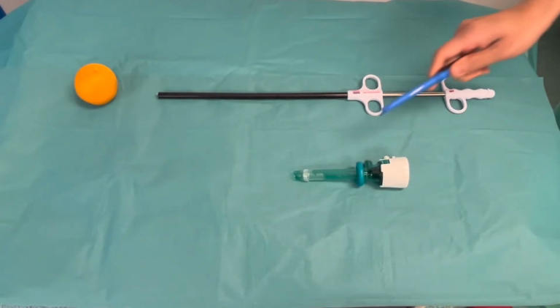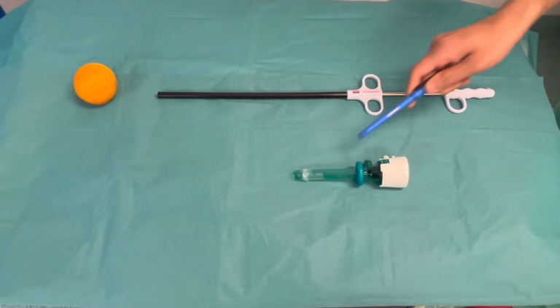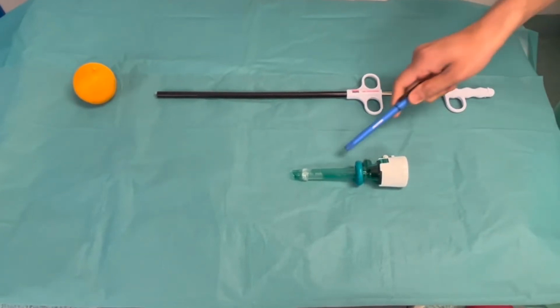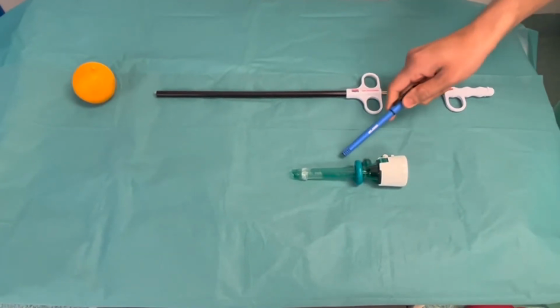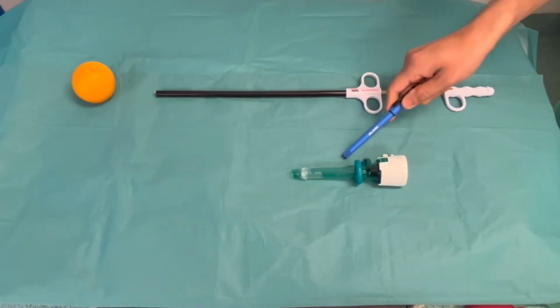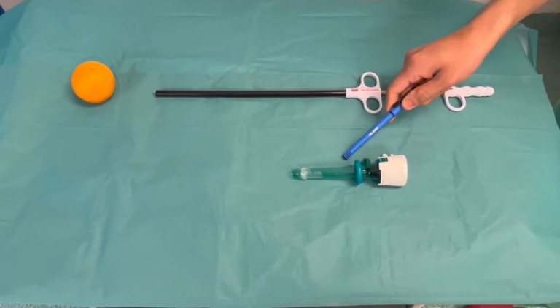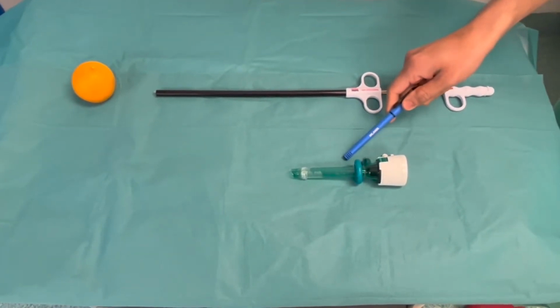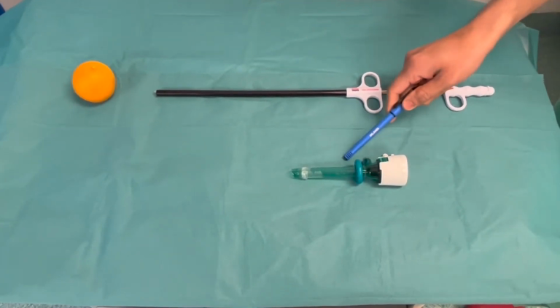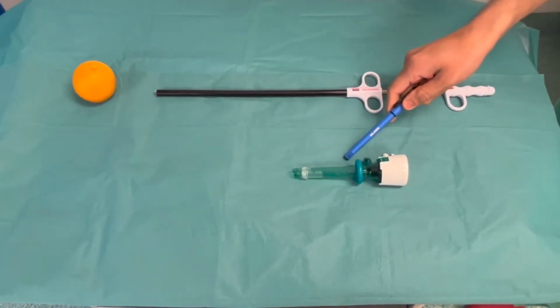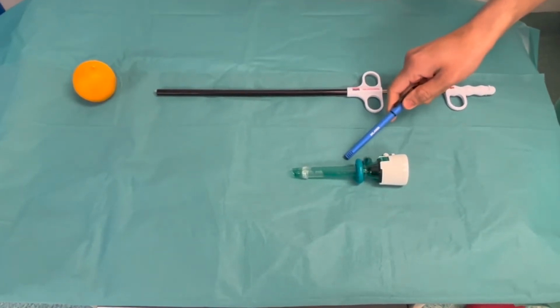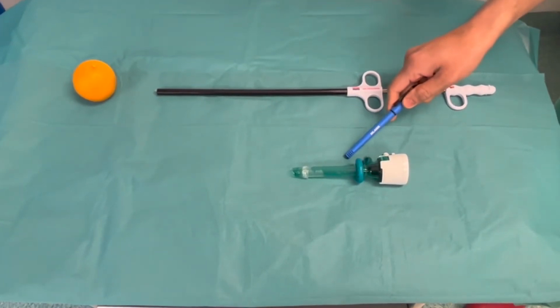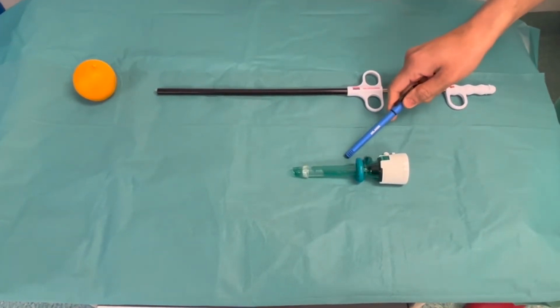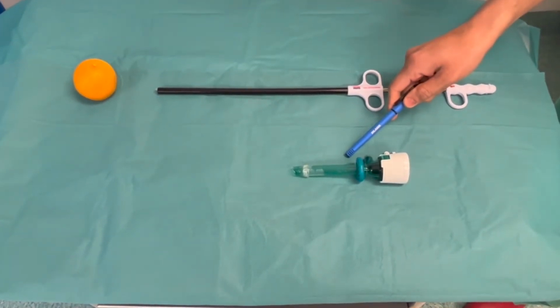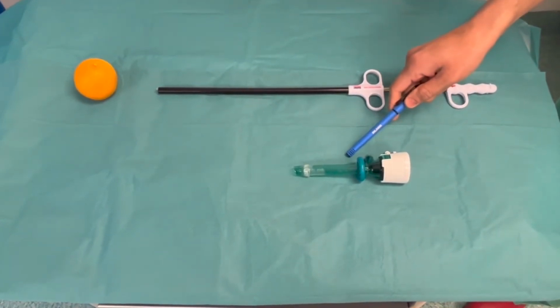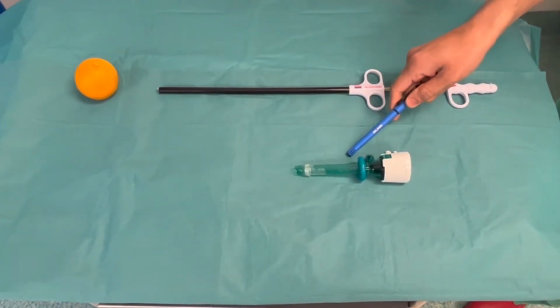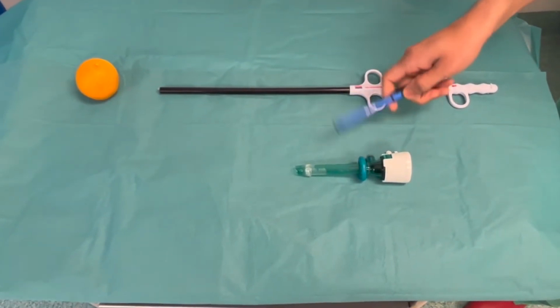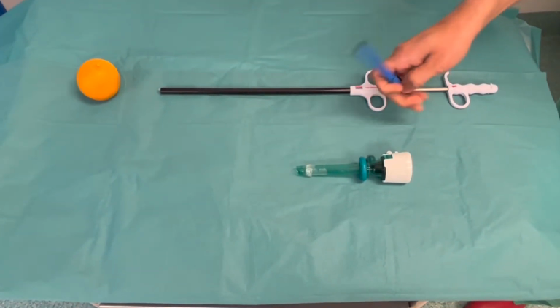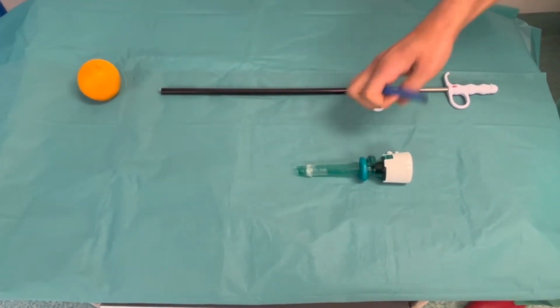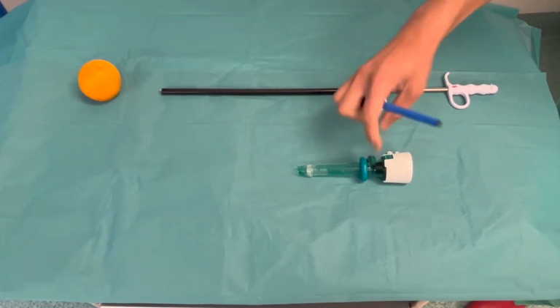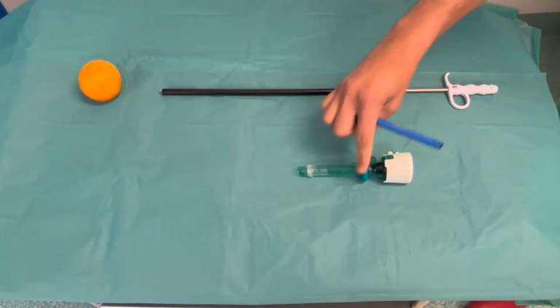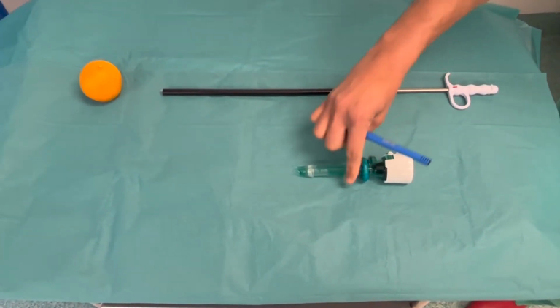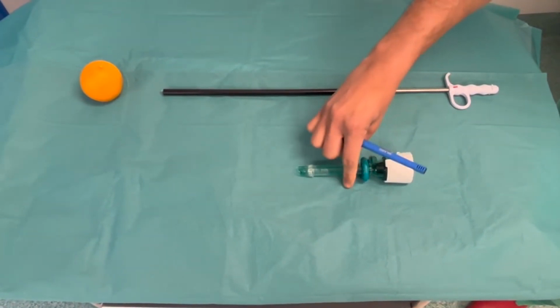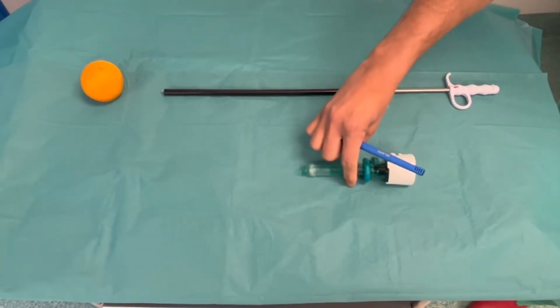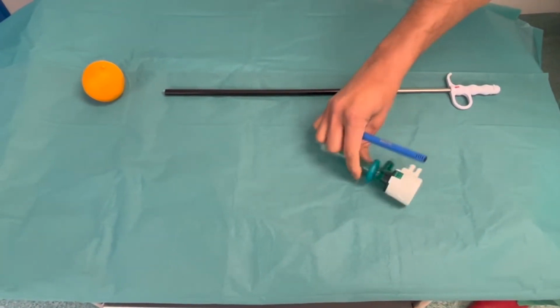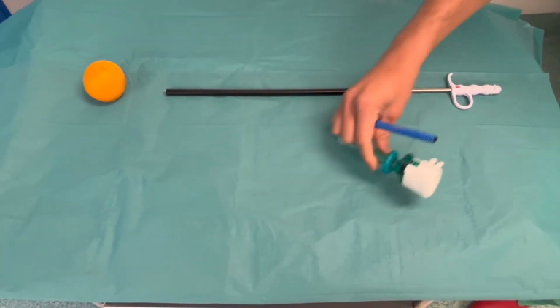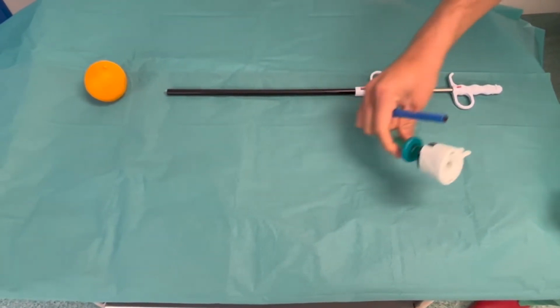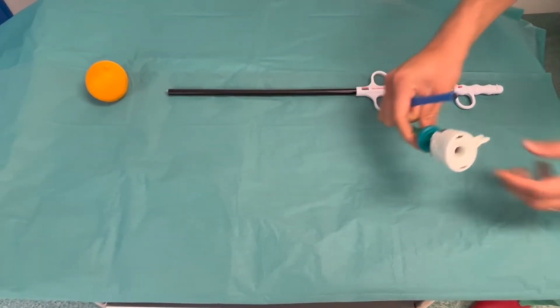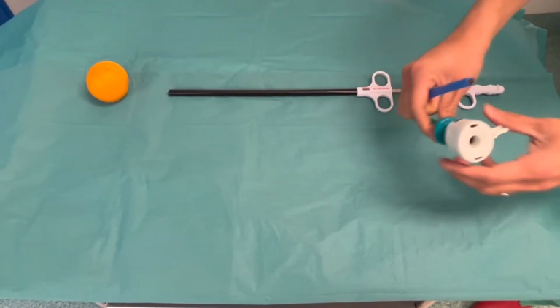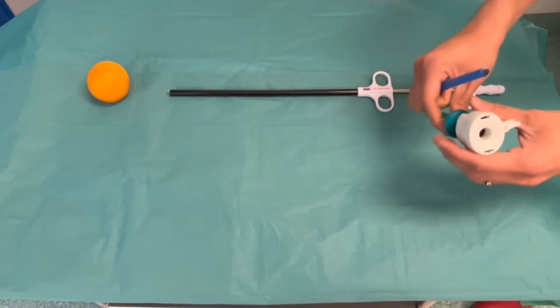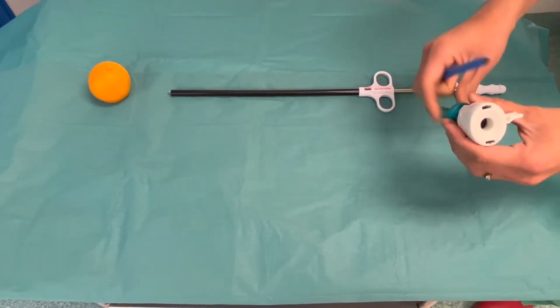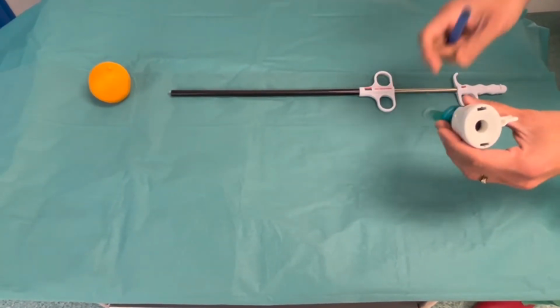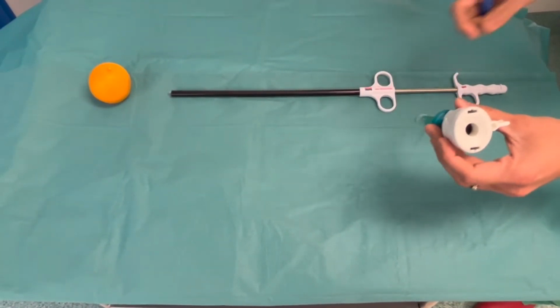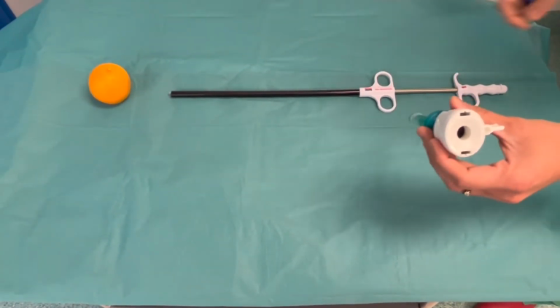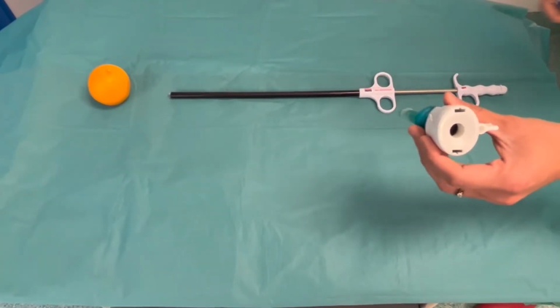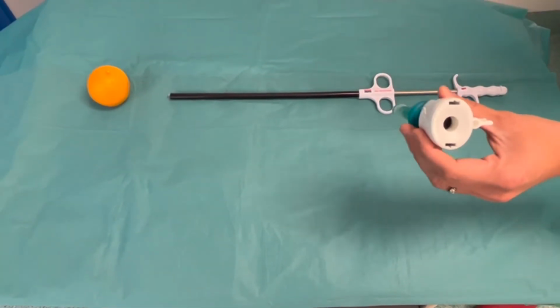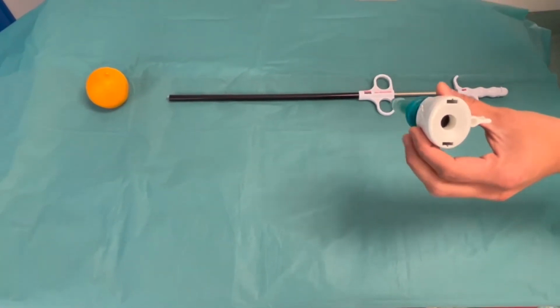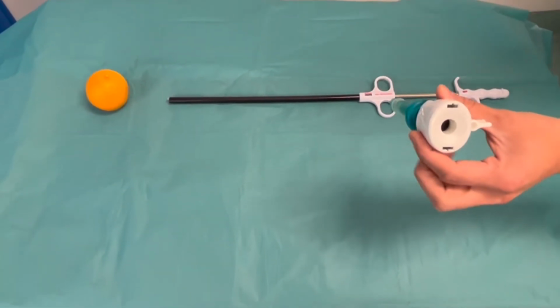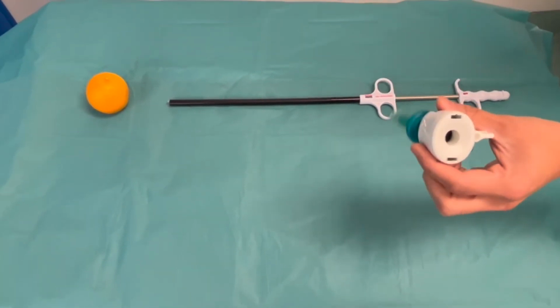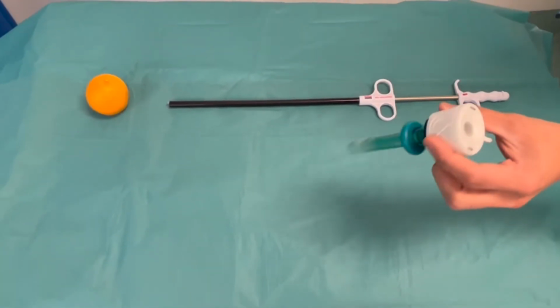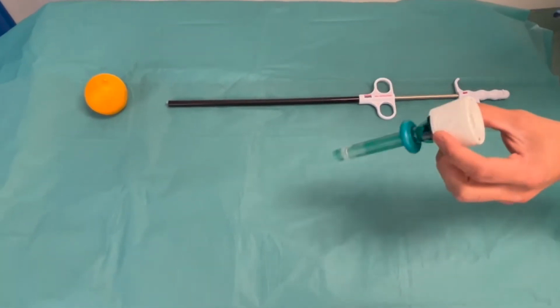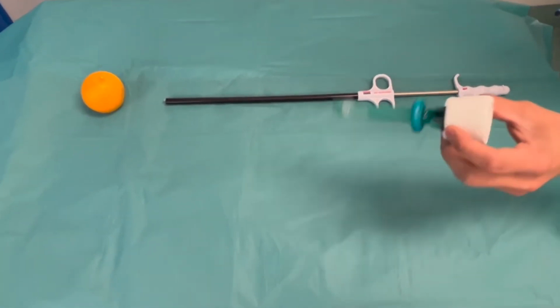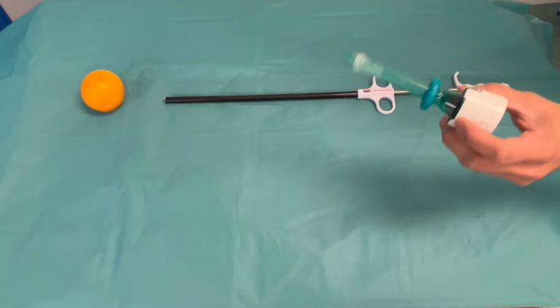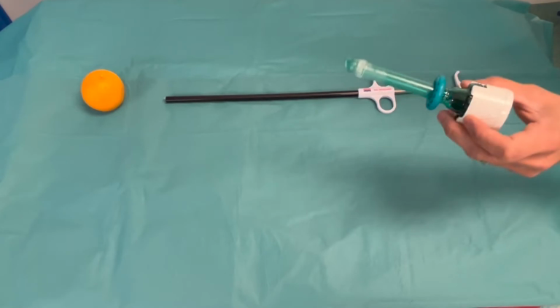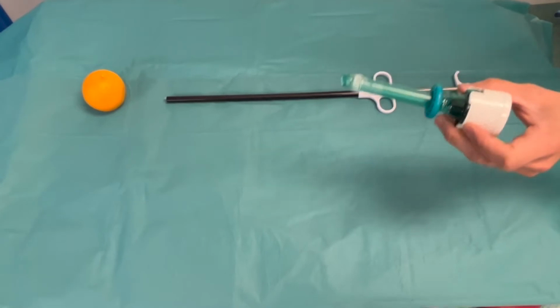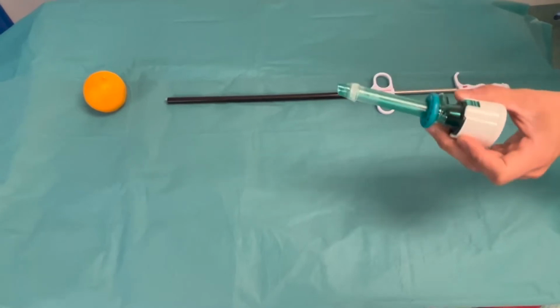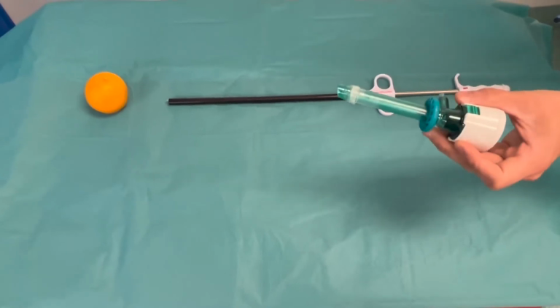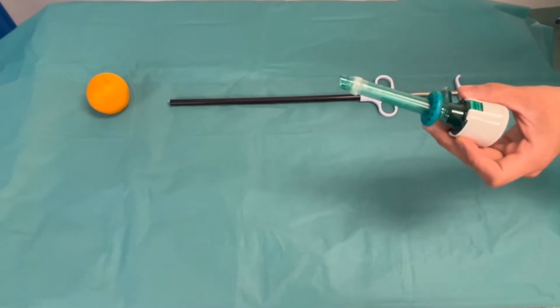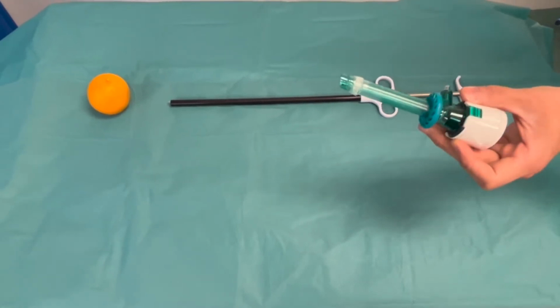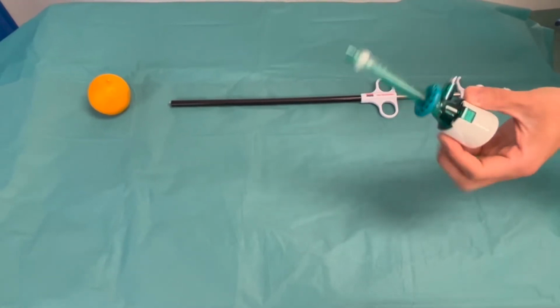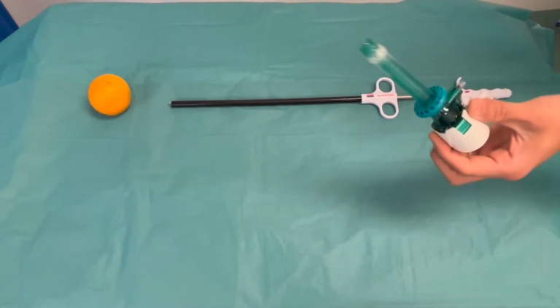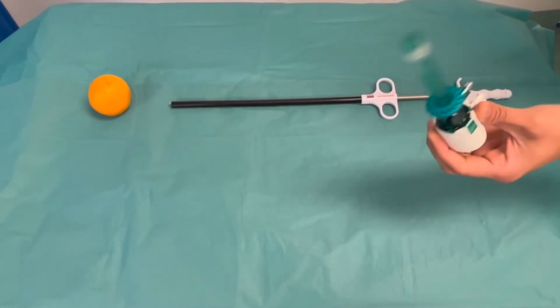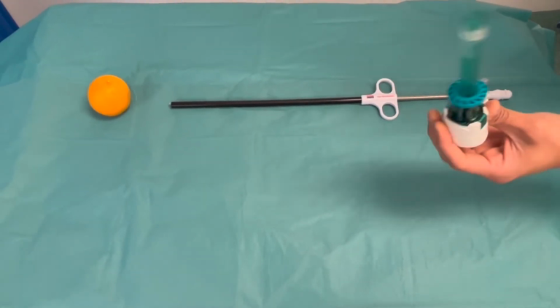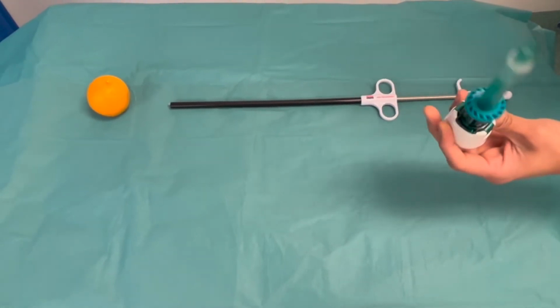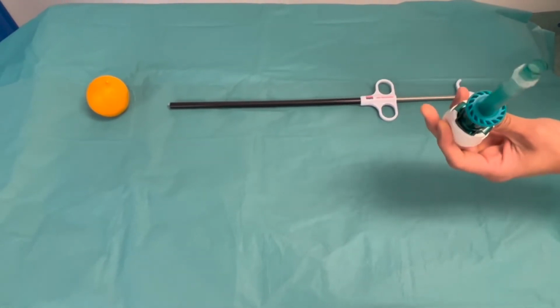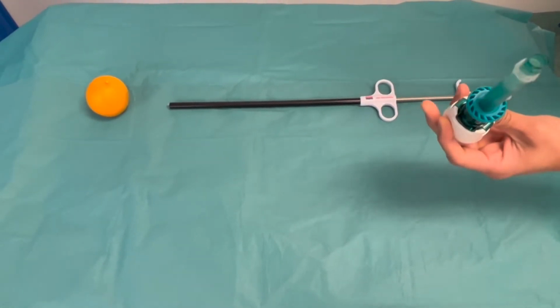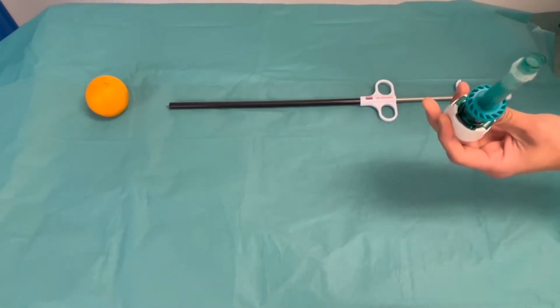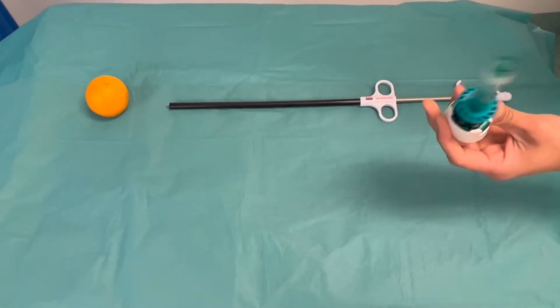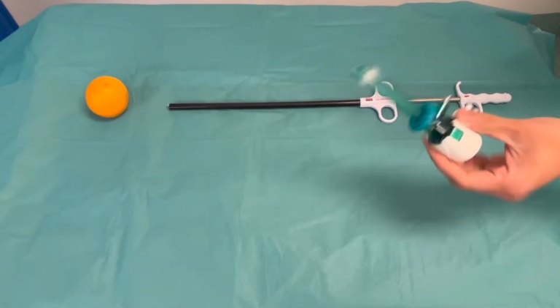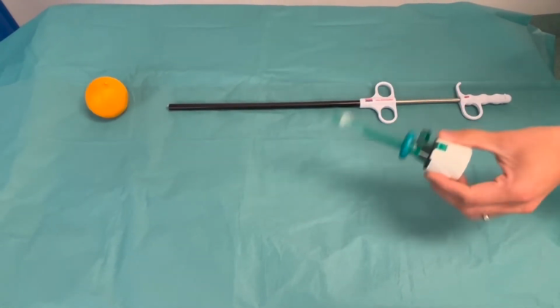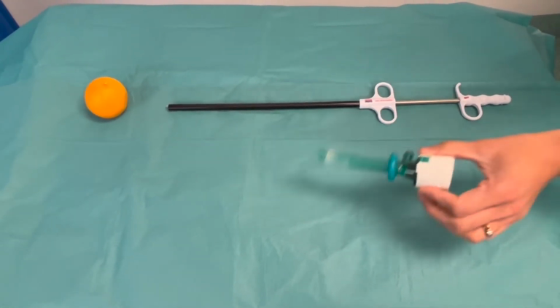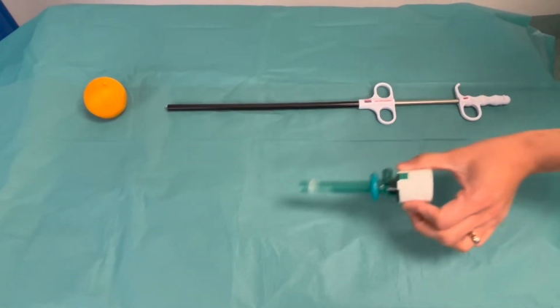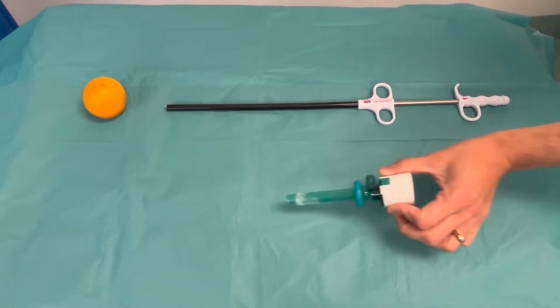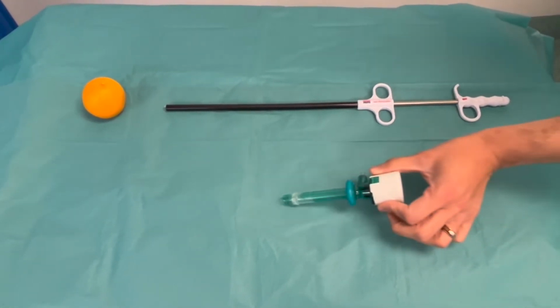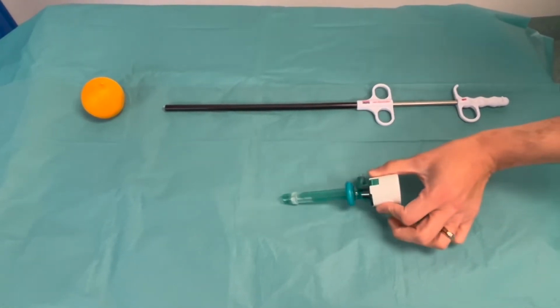This is a video demonstrating insertion of an endobag through a 10 millimeter port. This is the standard 10 millimeter balloon port.